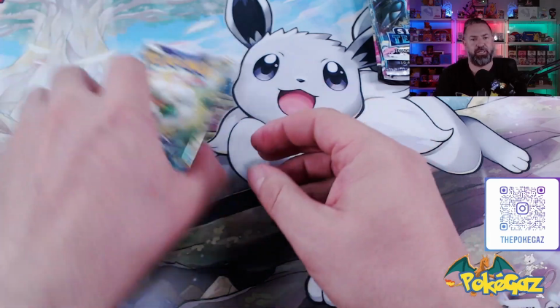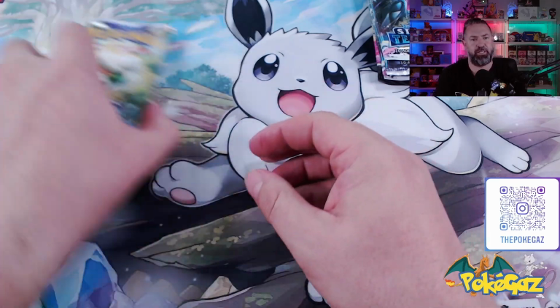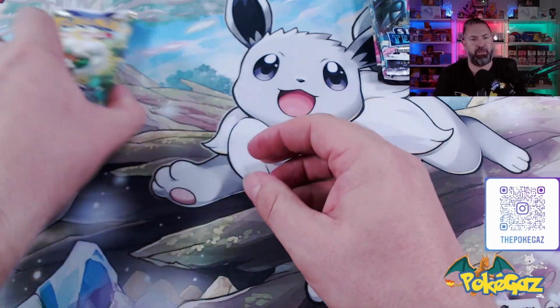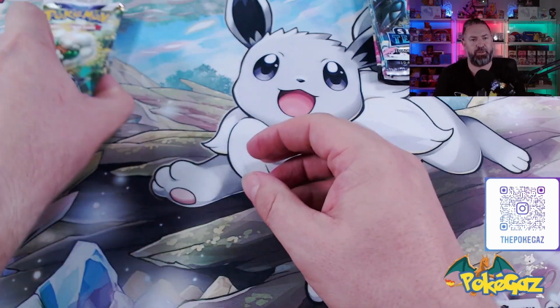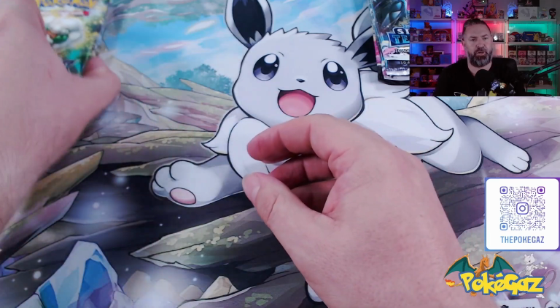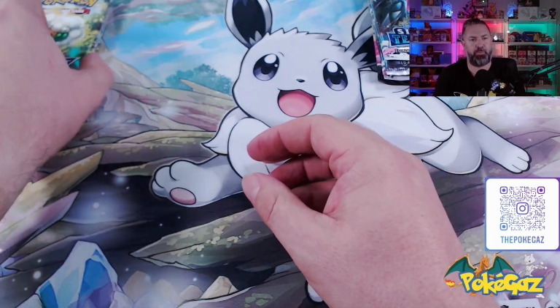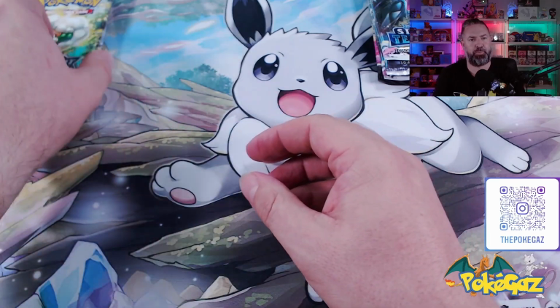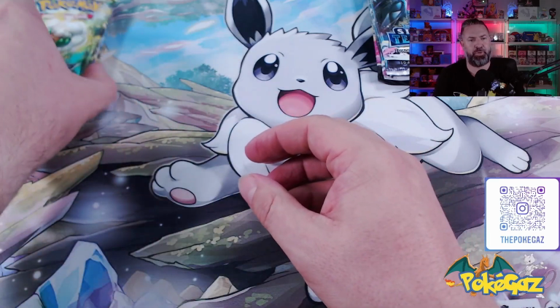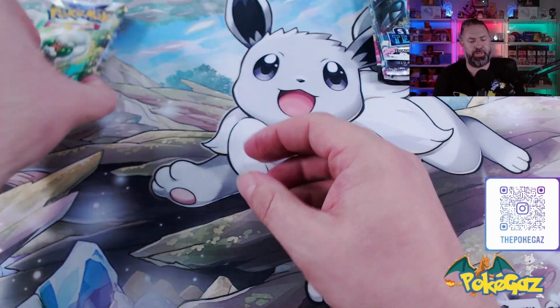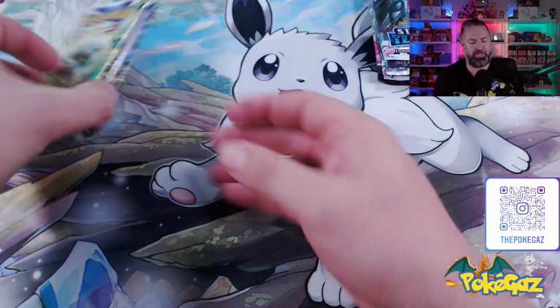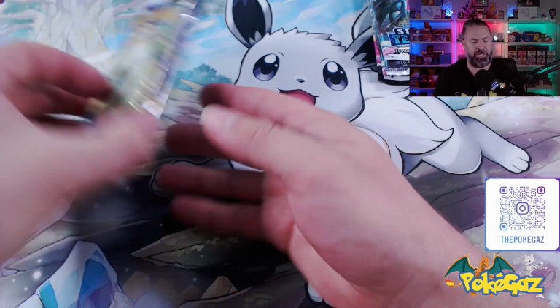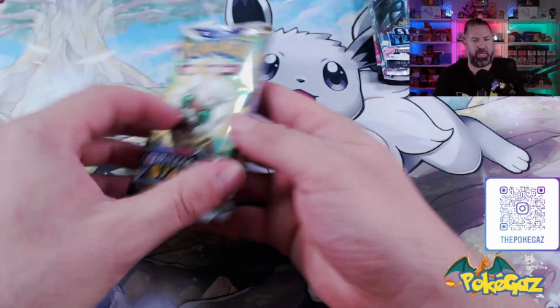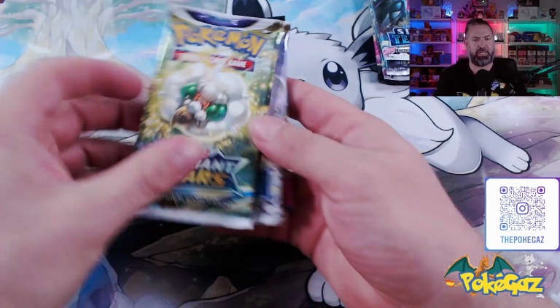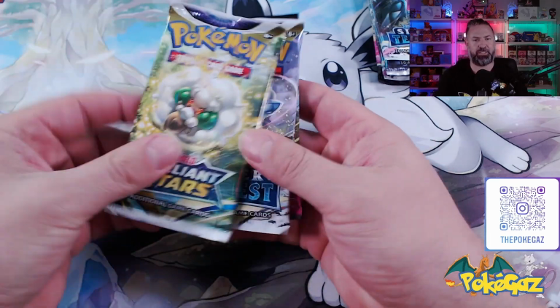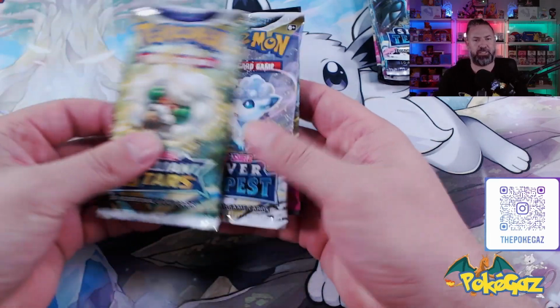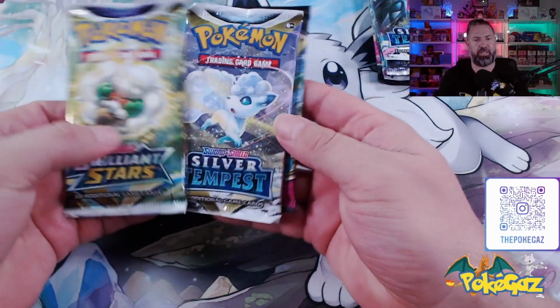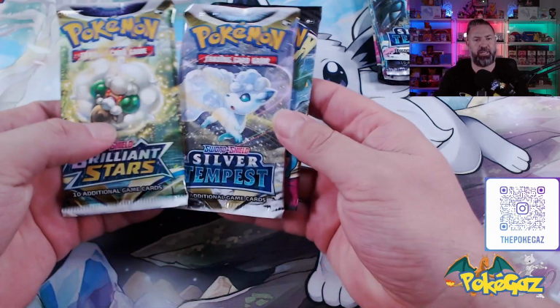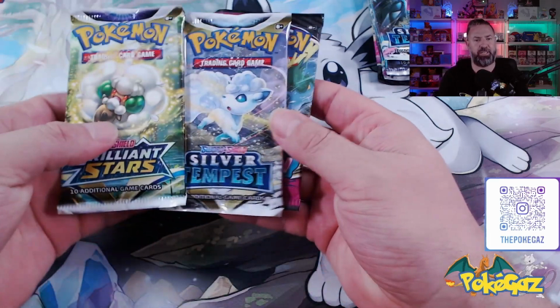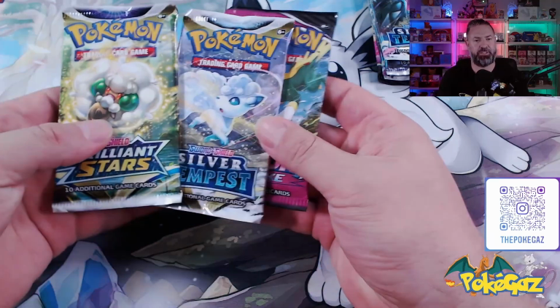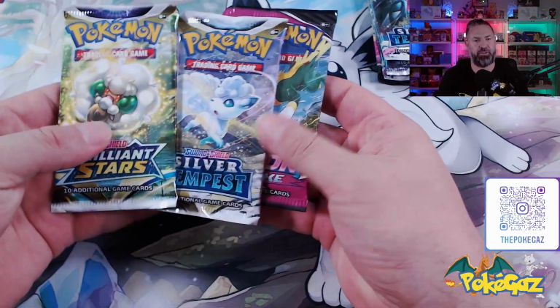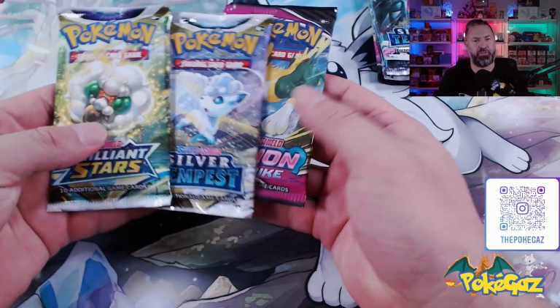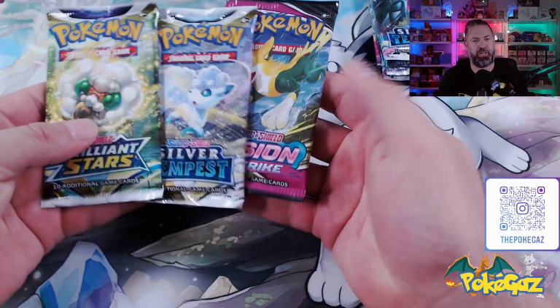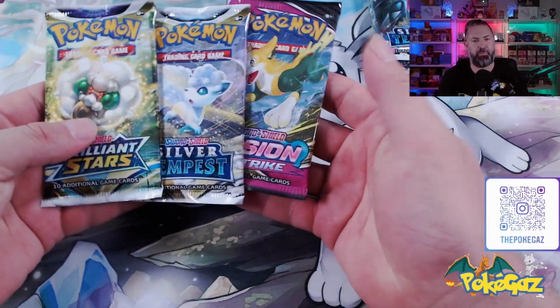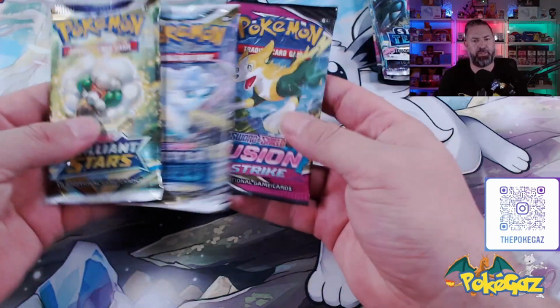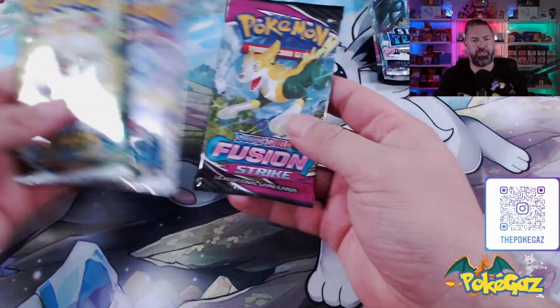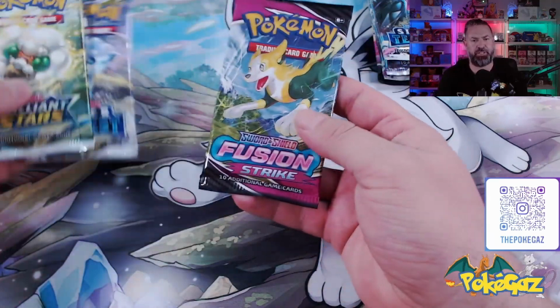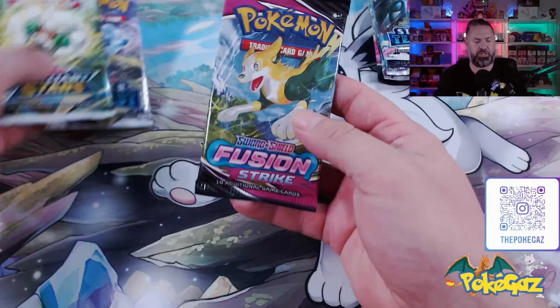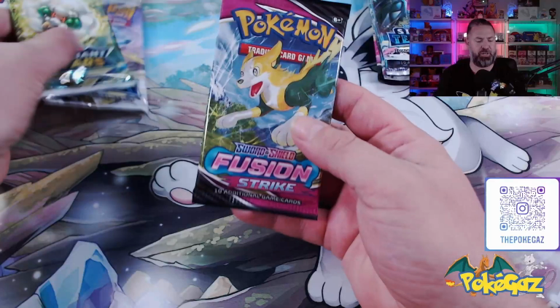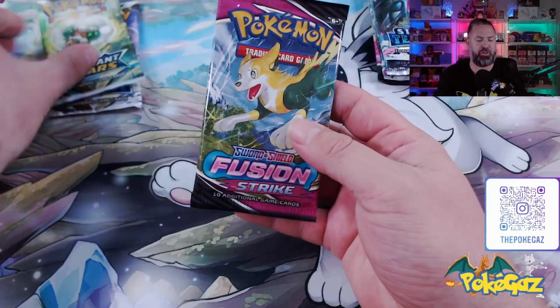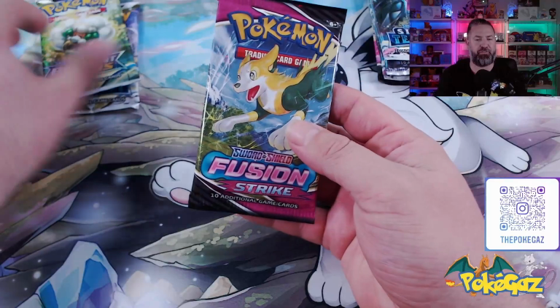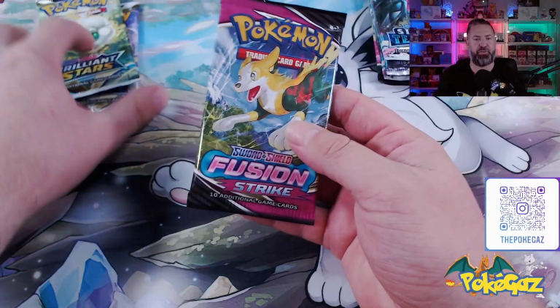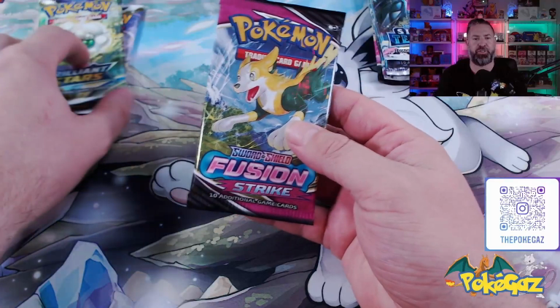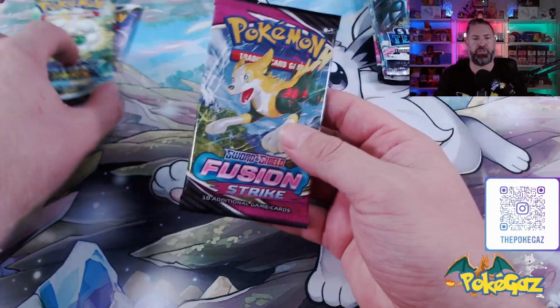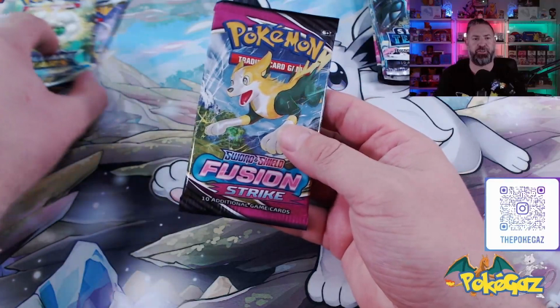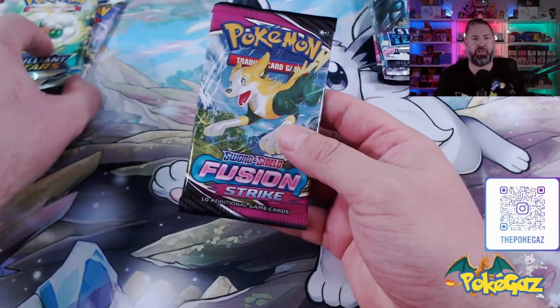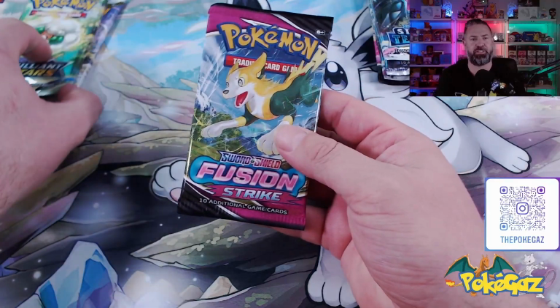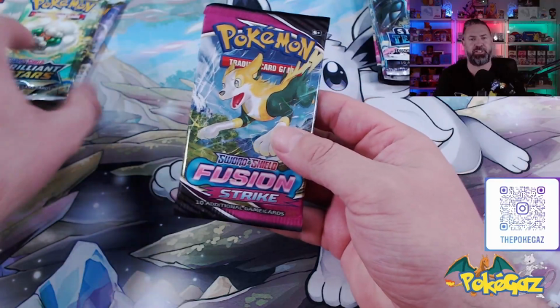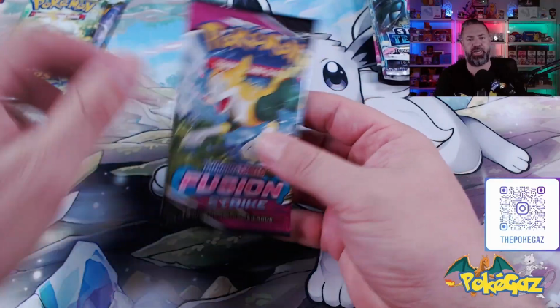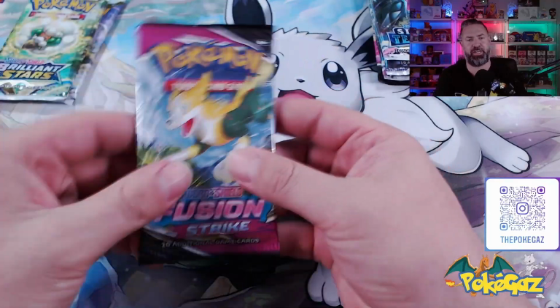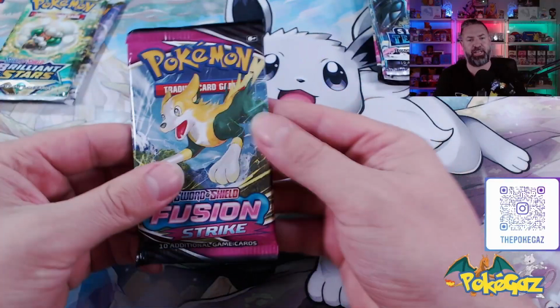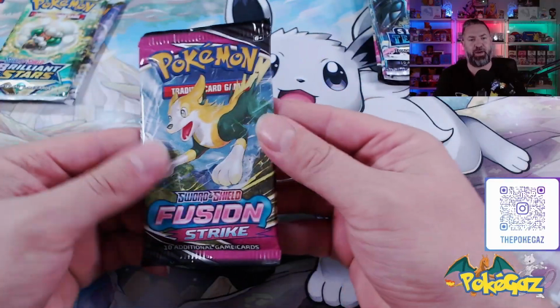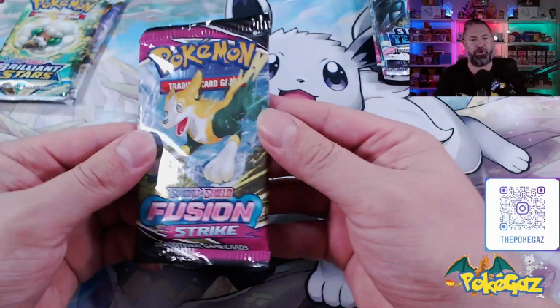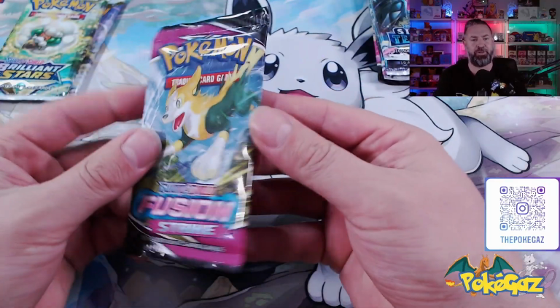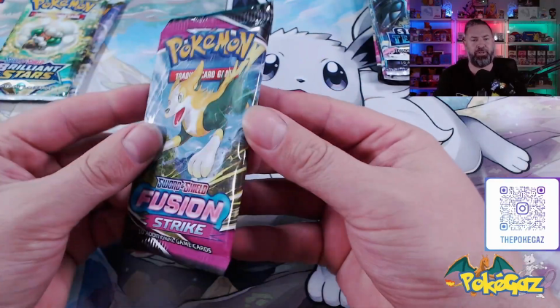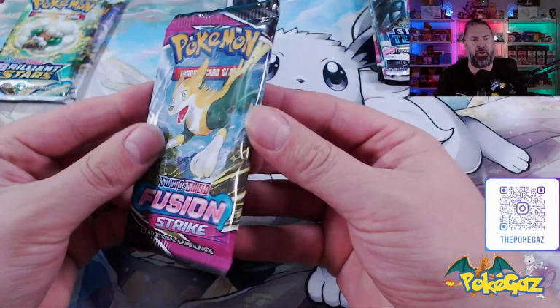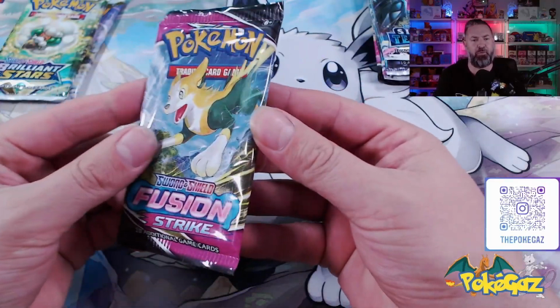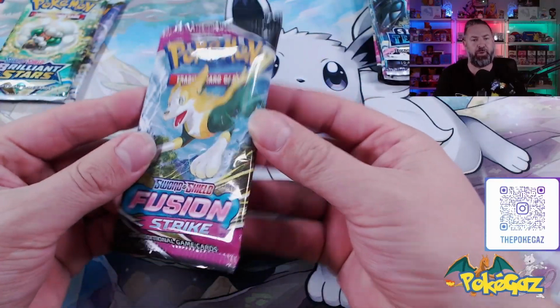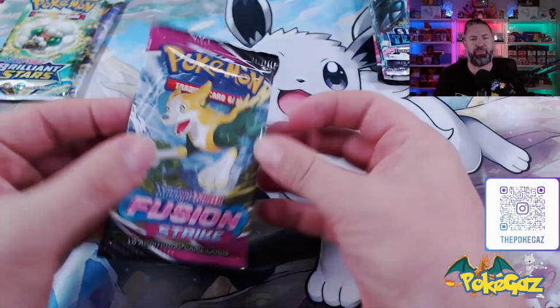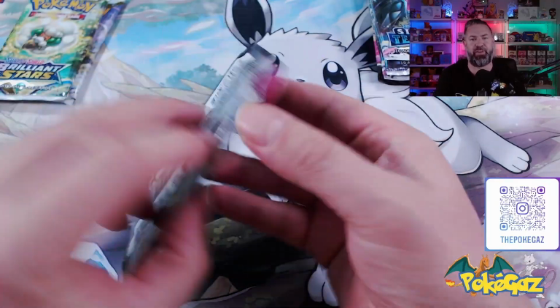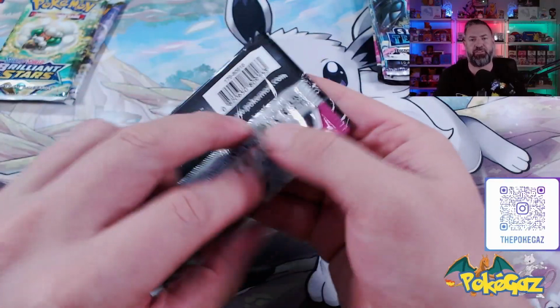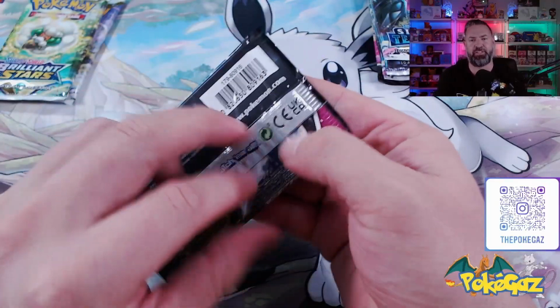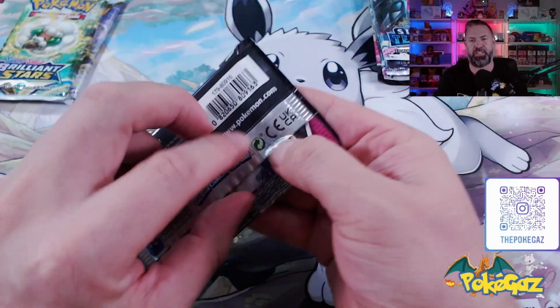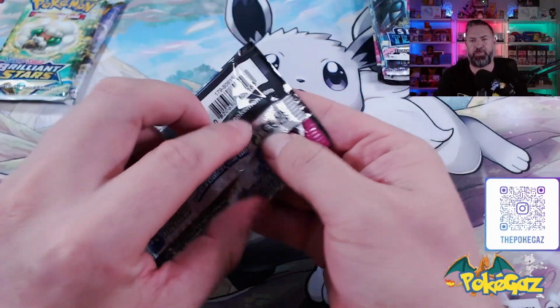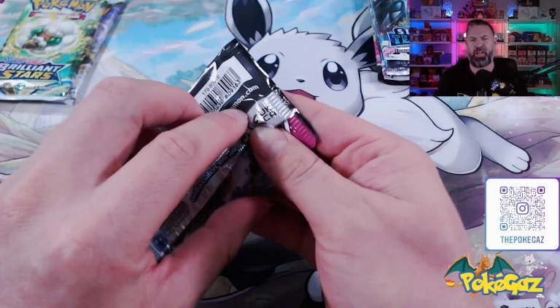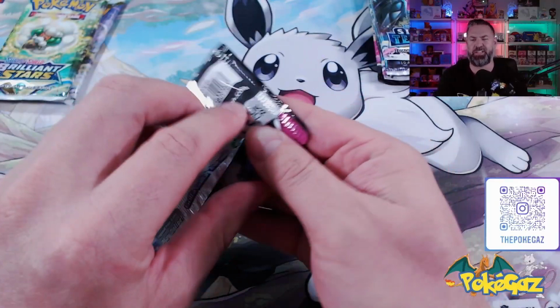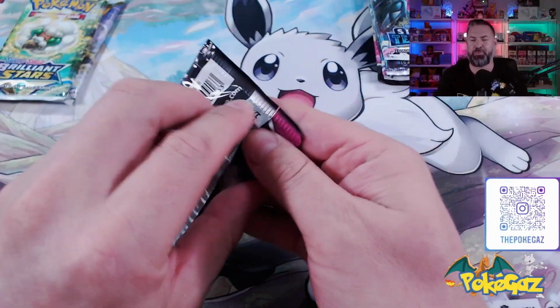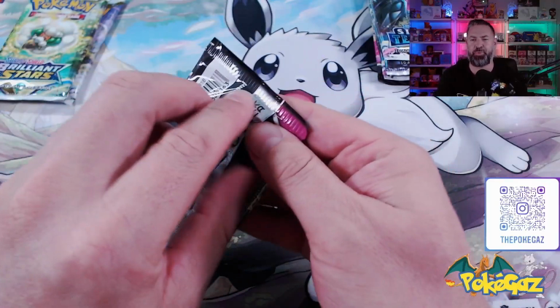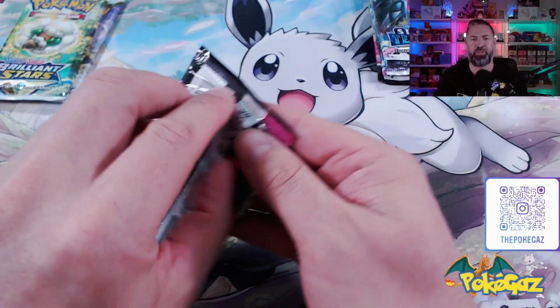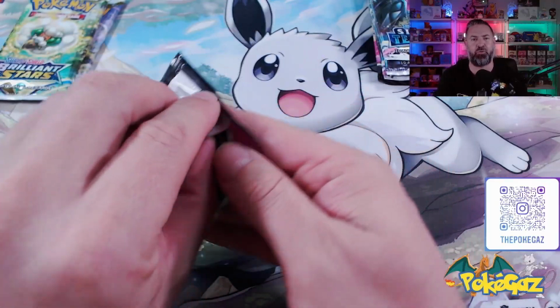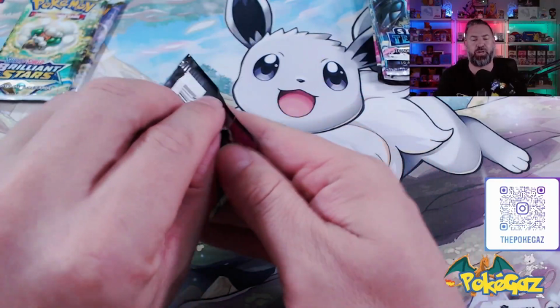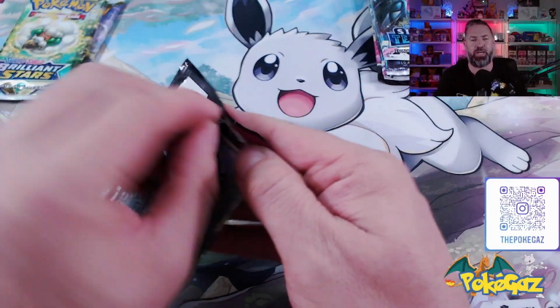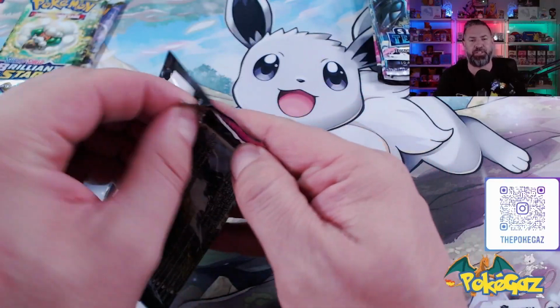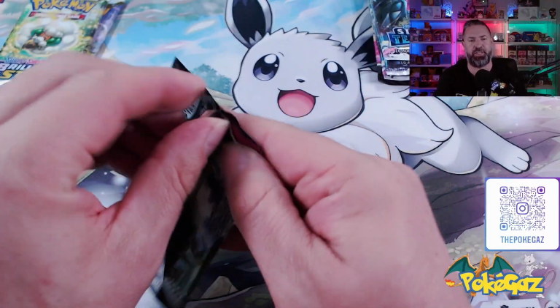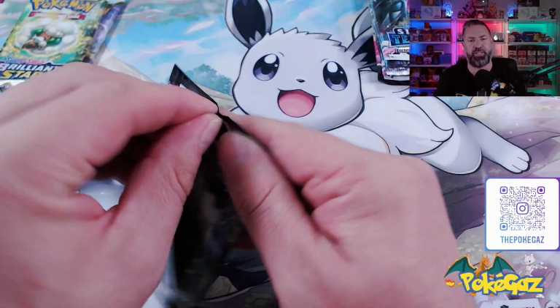We got Brilliant Stars and Silver Tempest. Let's just go to the Fusion Strike — let's get into that one. Not one of my favorite sets, but there's some pretty cool cards in it.